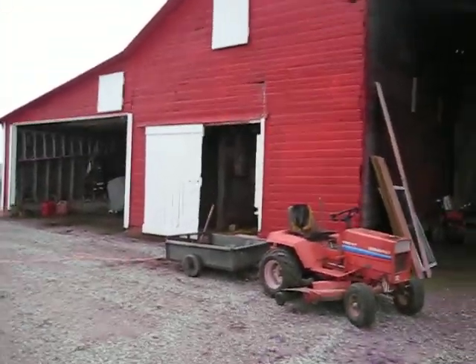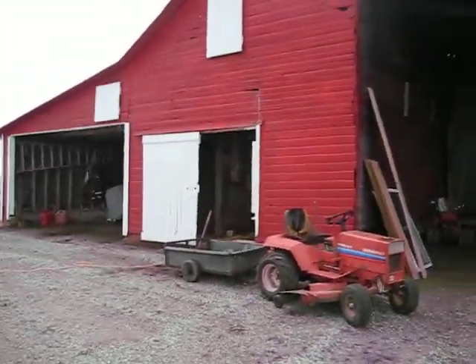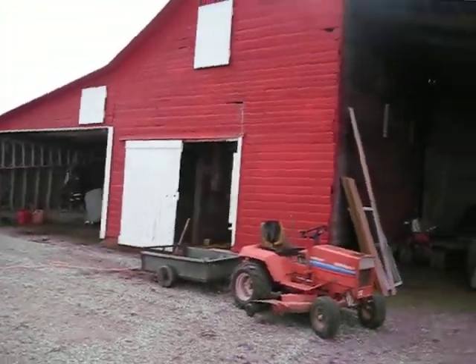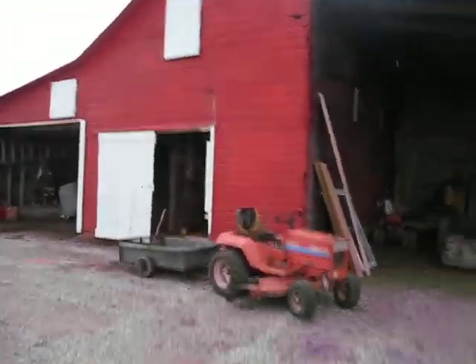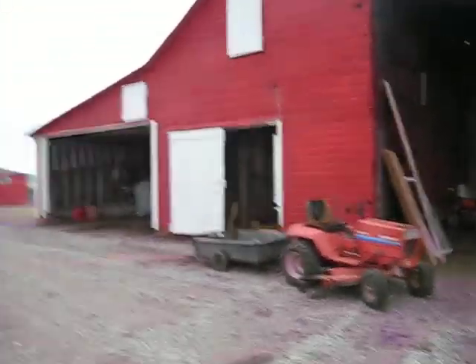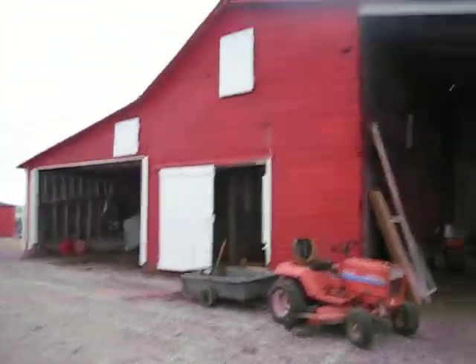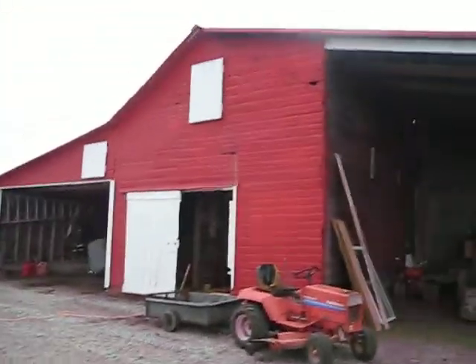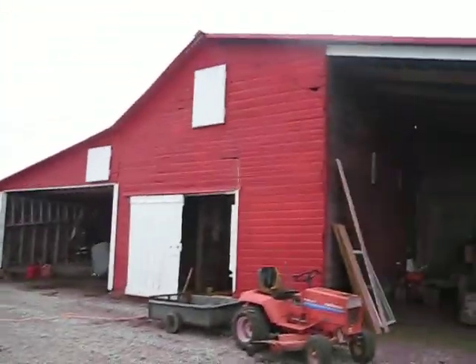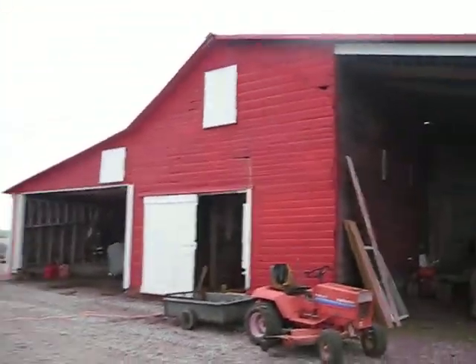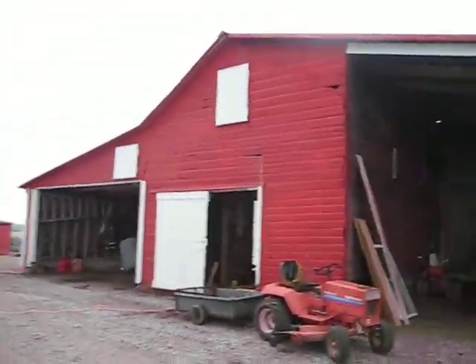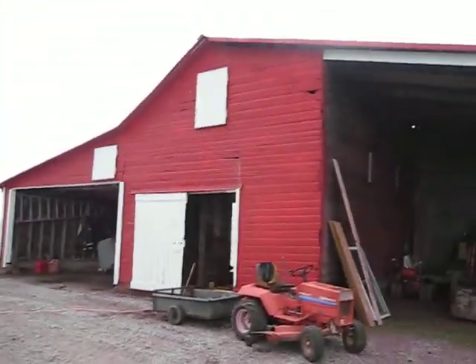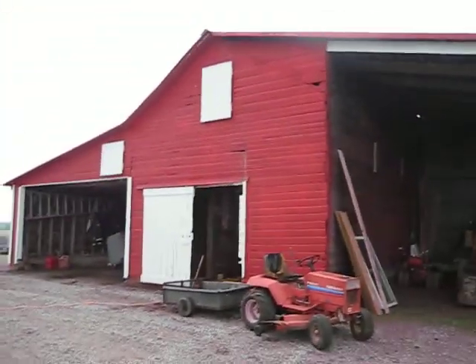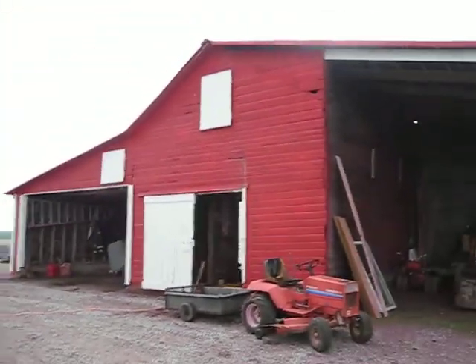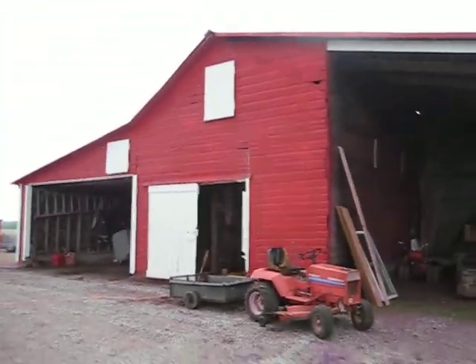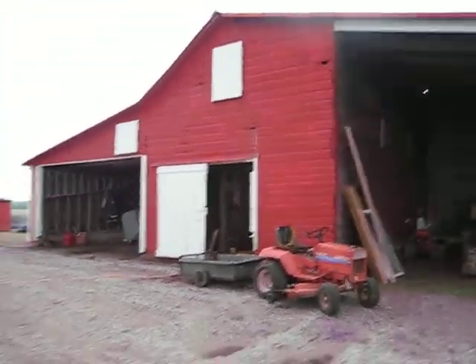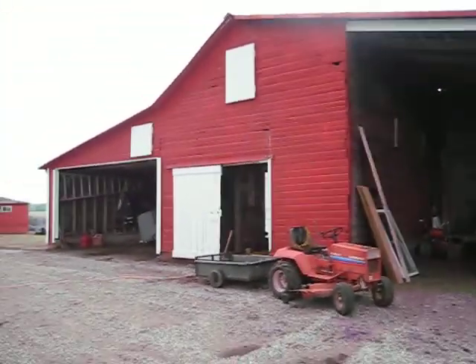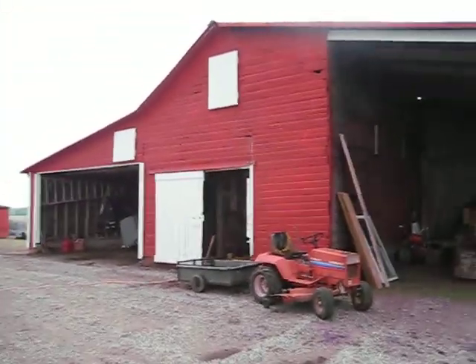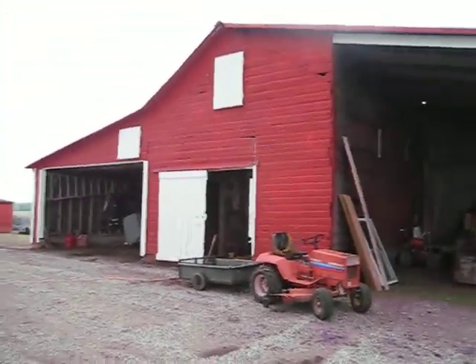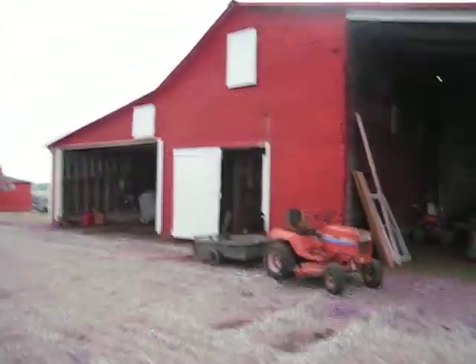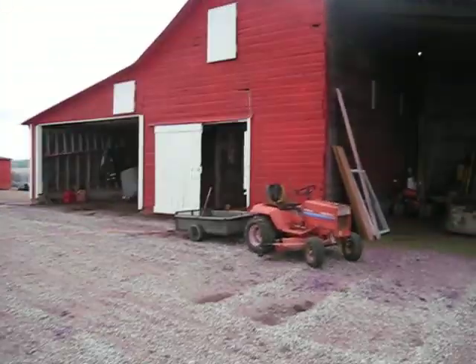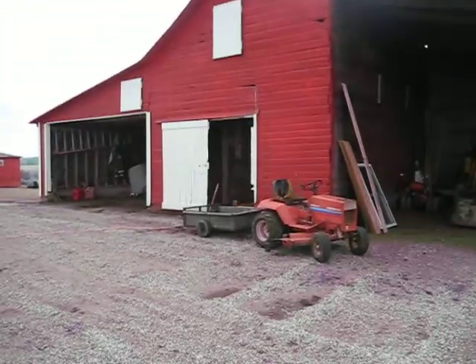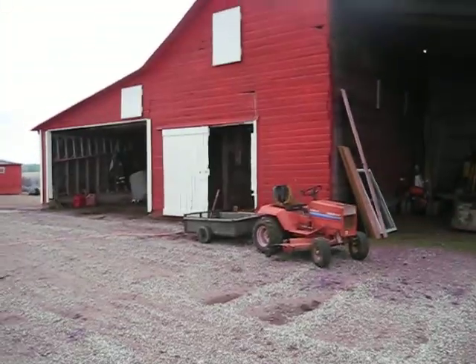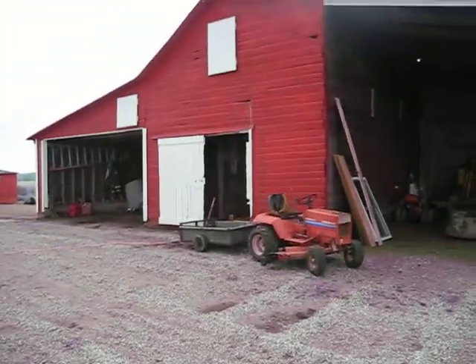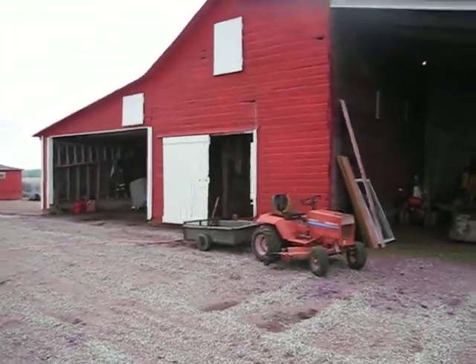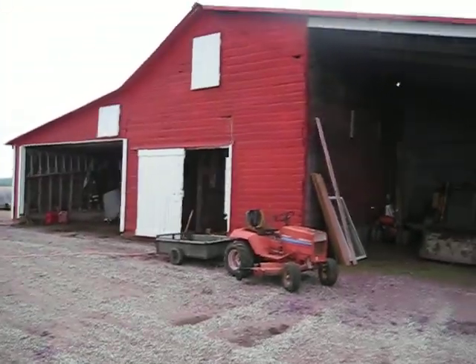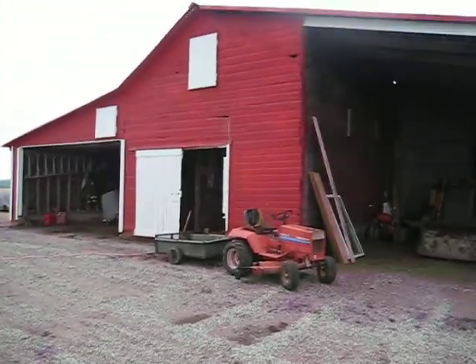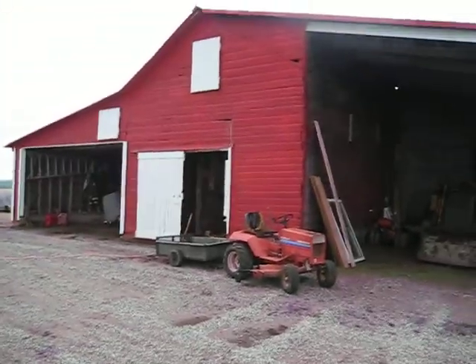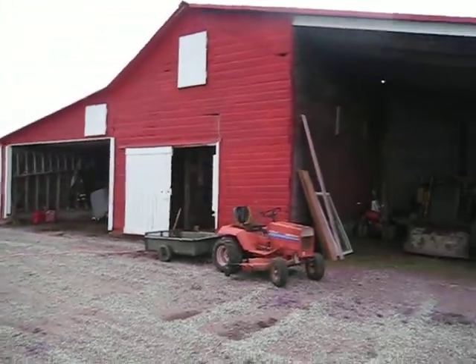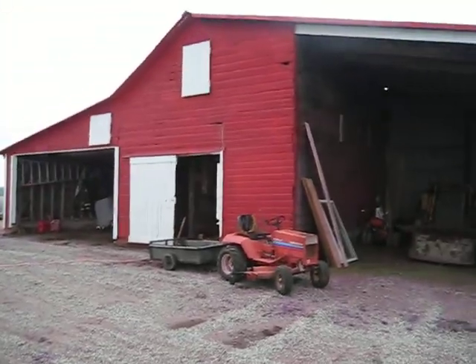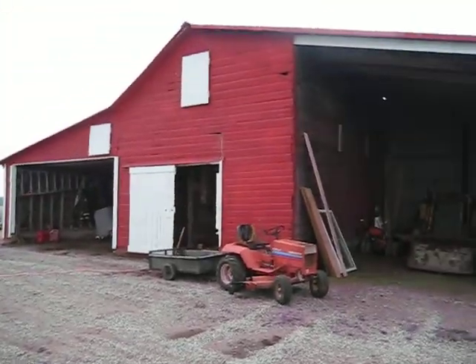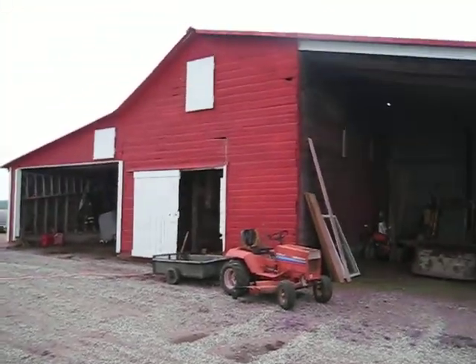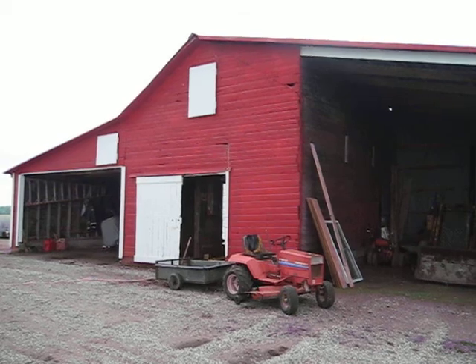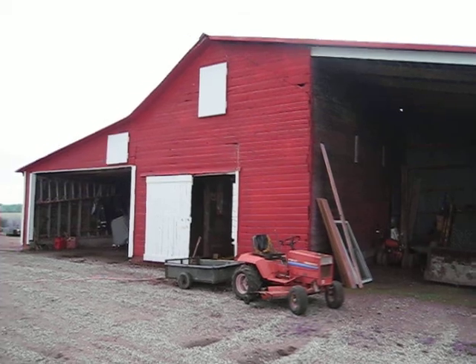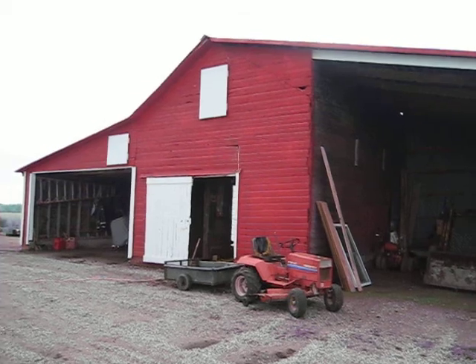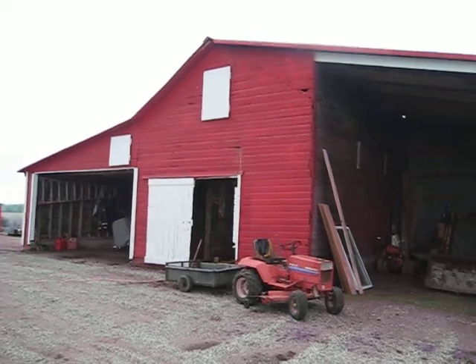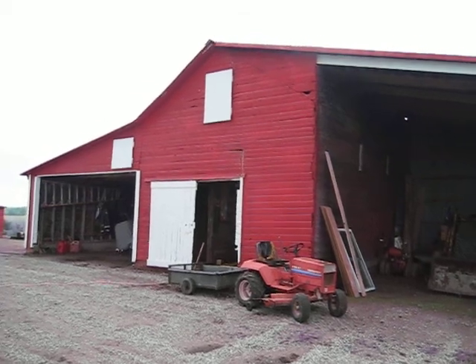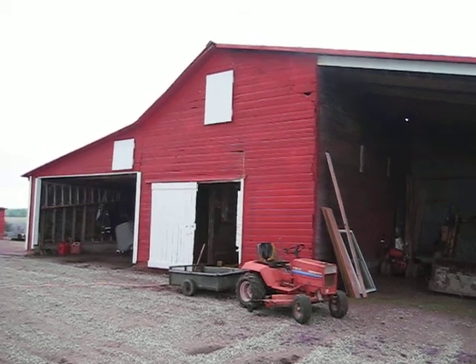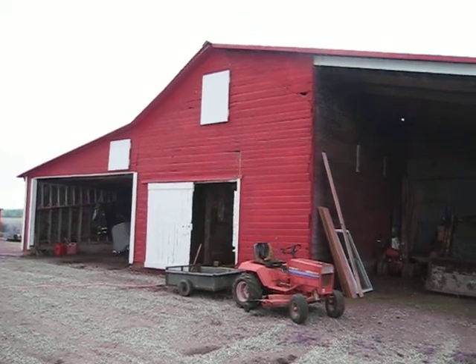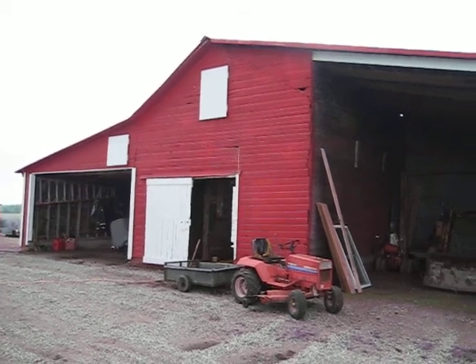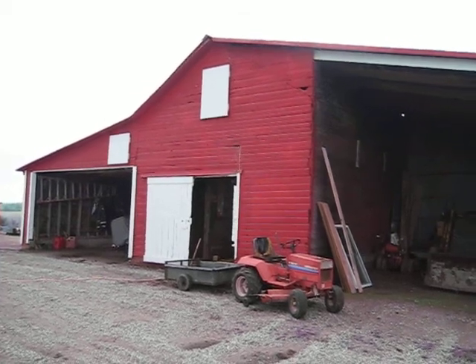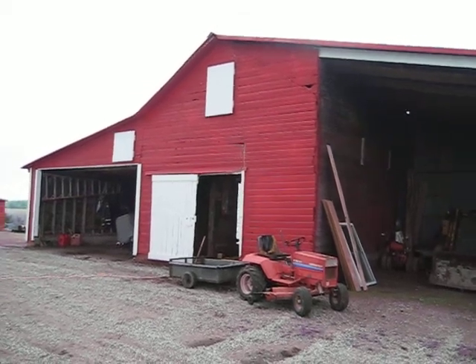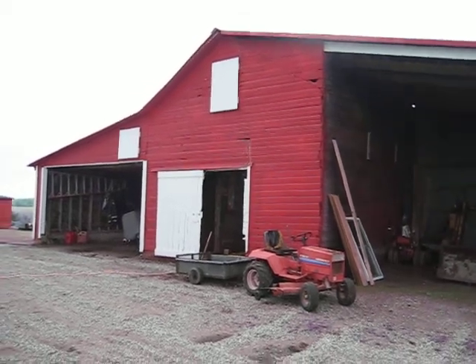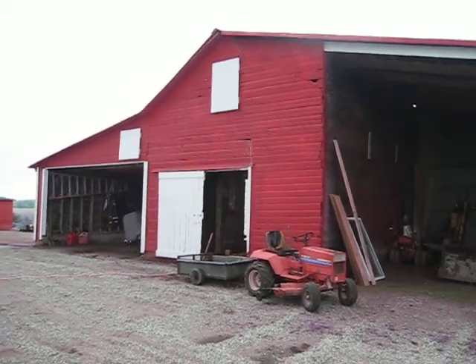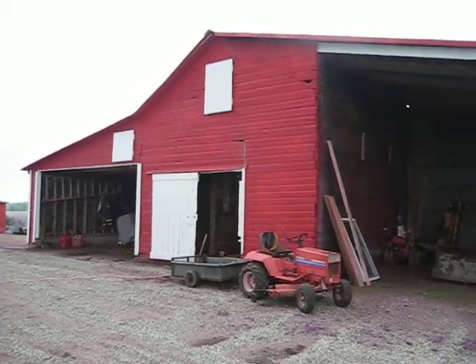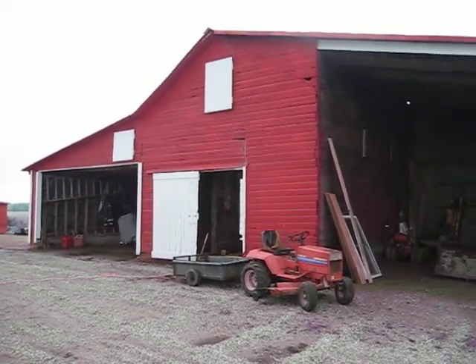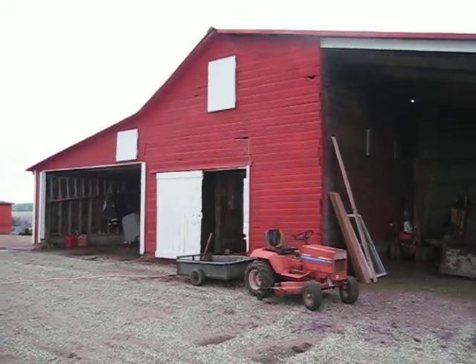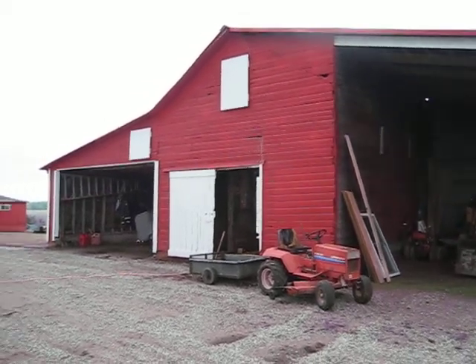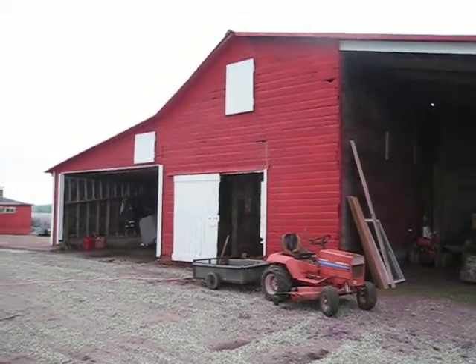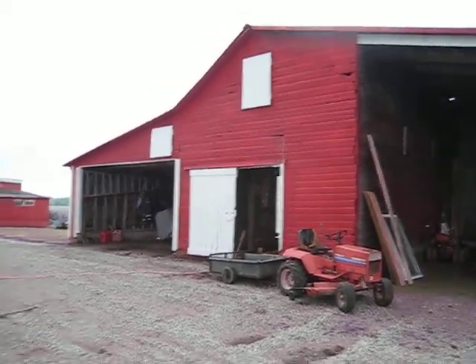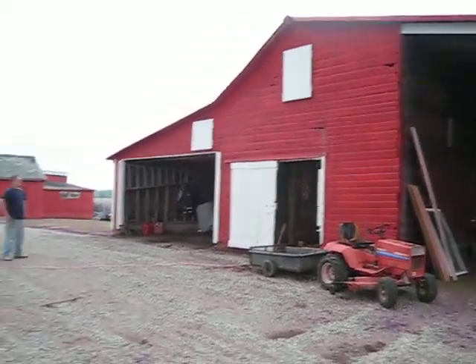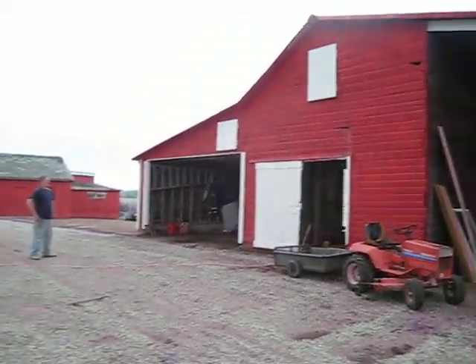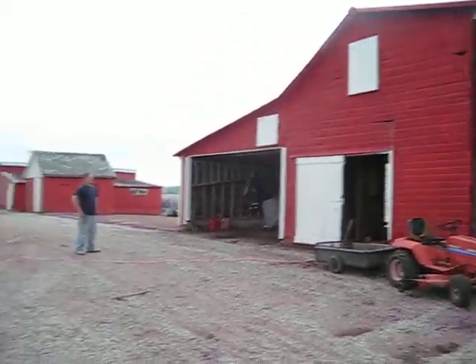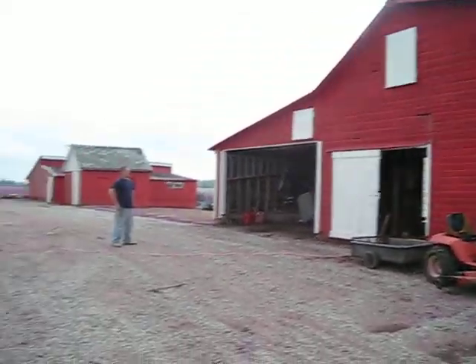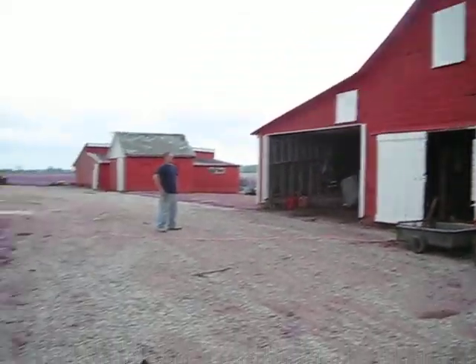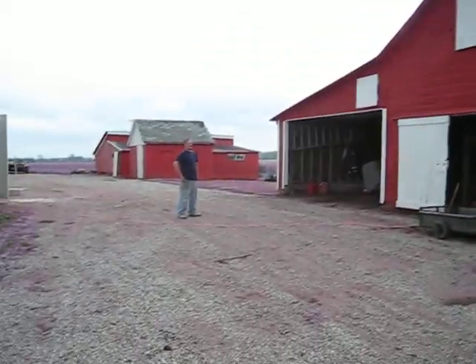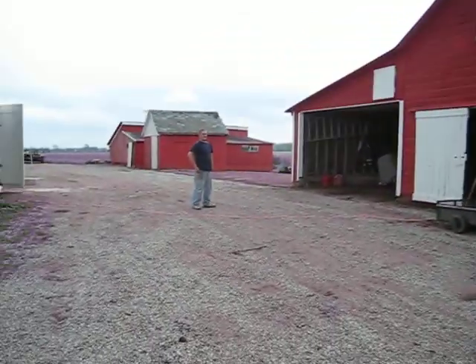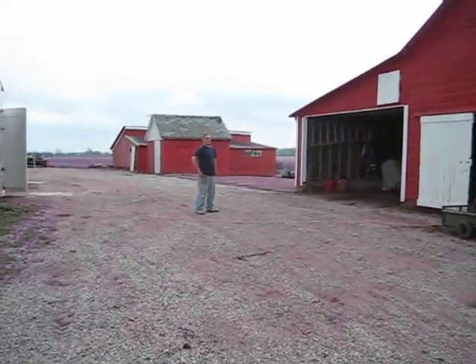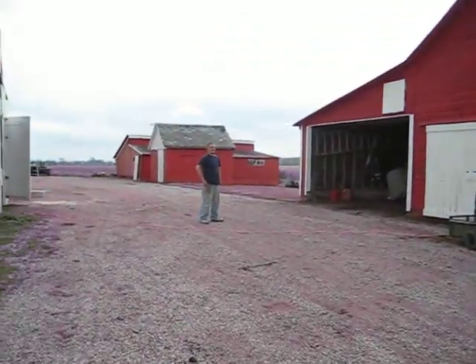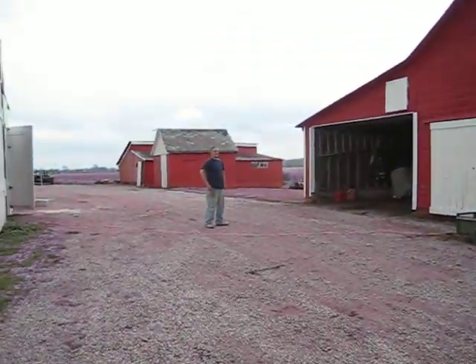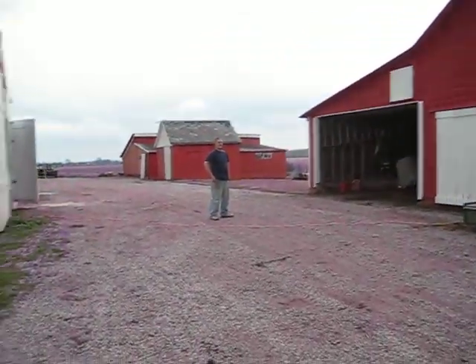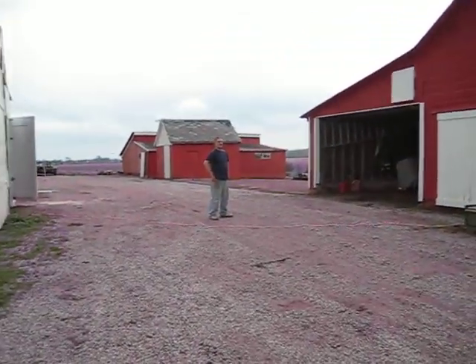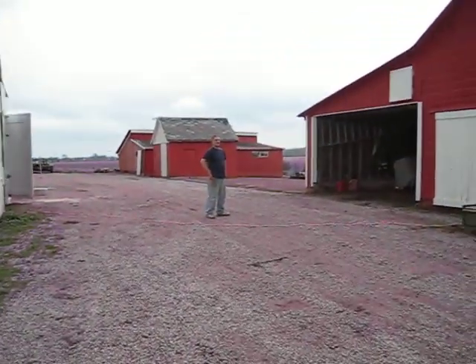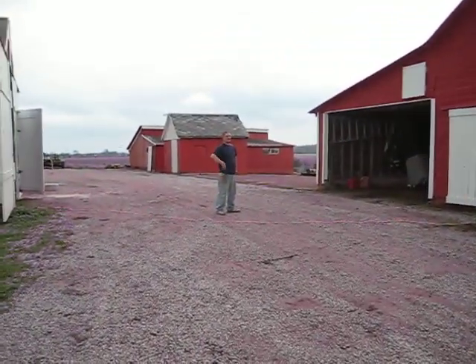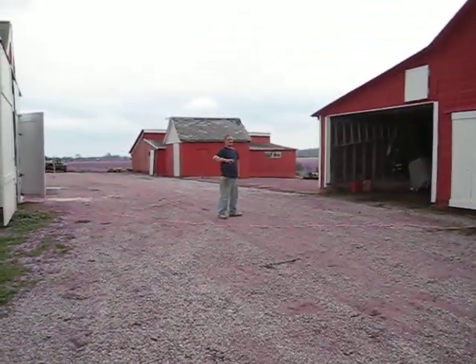So there it is — I'm gonna keep you all posted on what's going on with it, but it's gonna be a cool little place. There she is. Say hi, Eduardo!